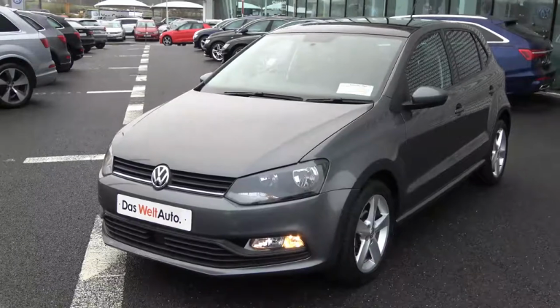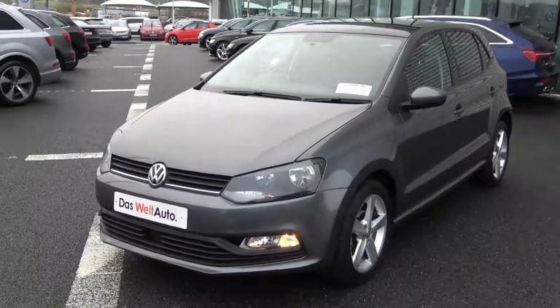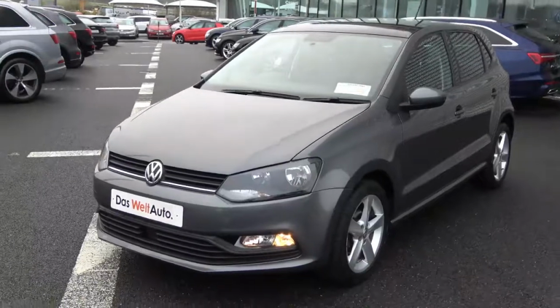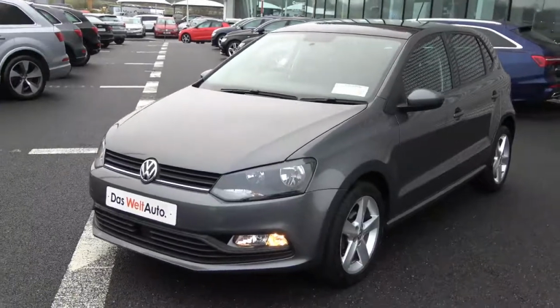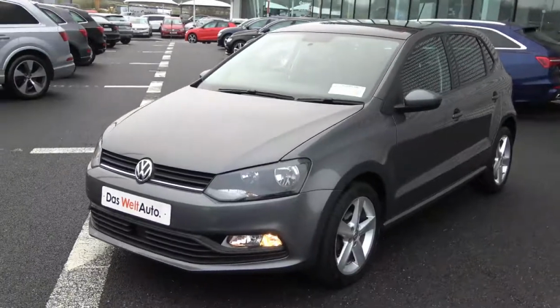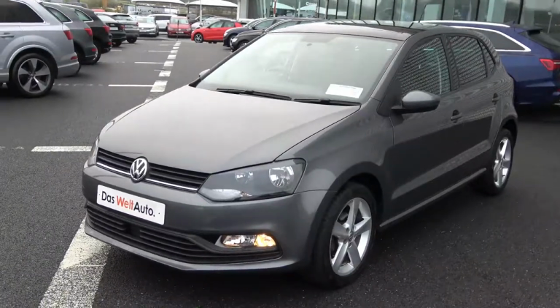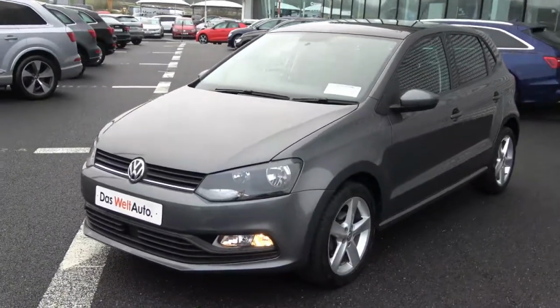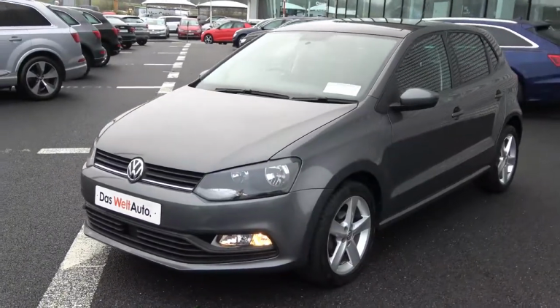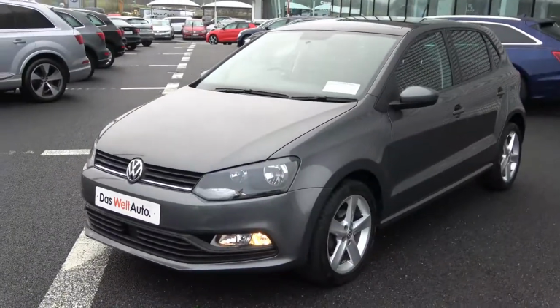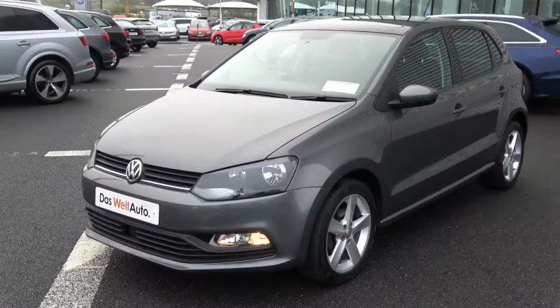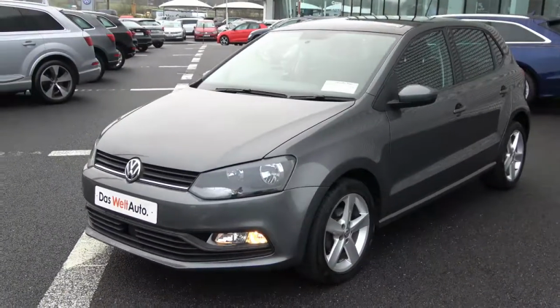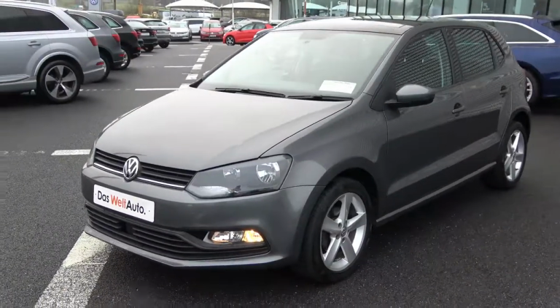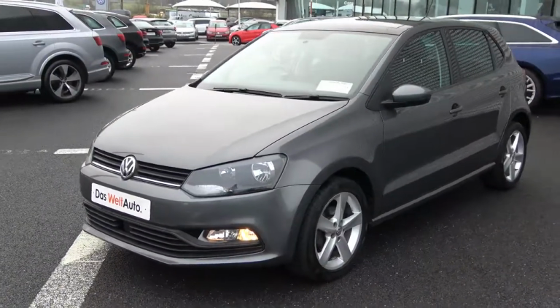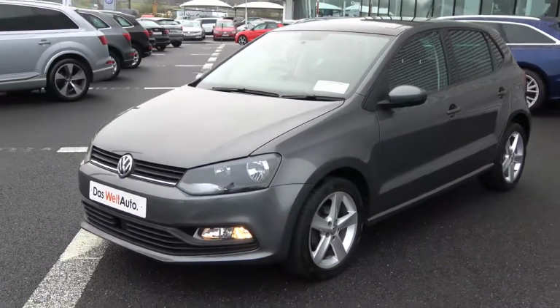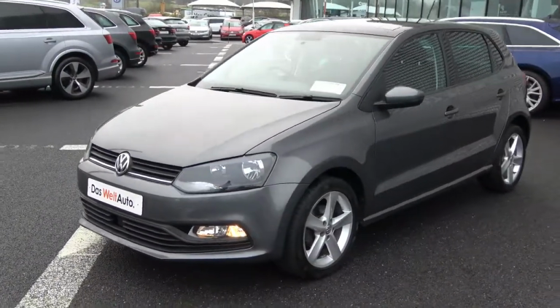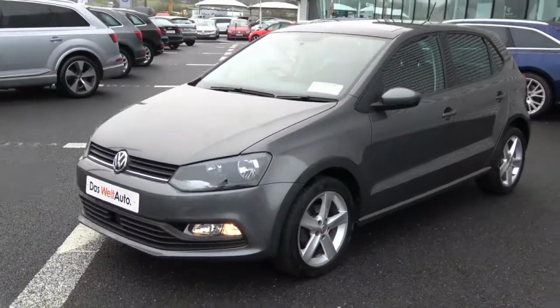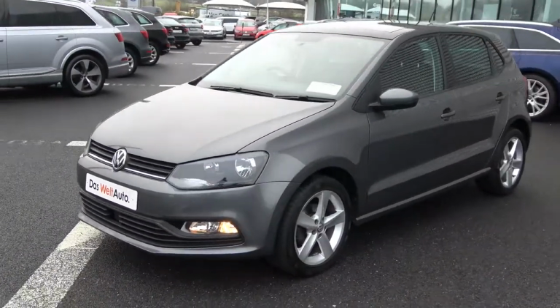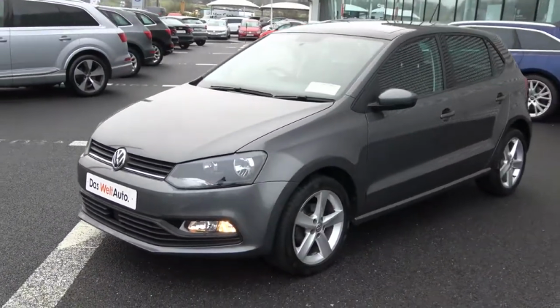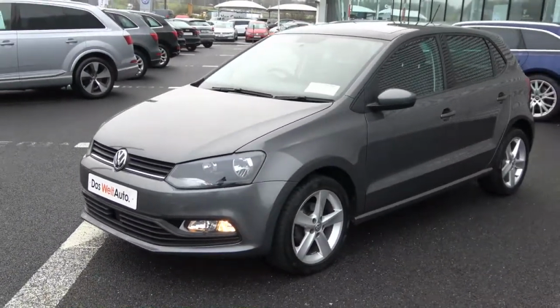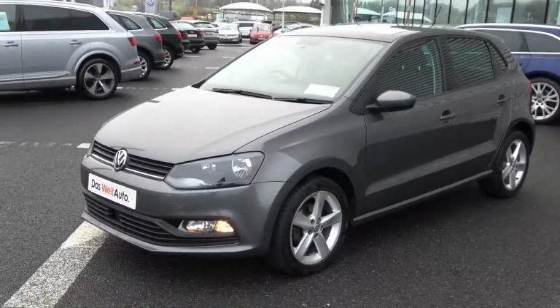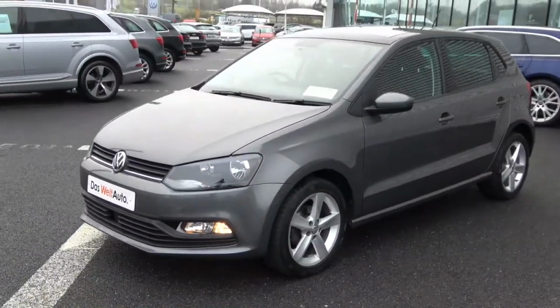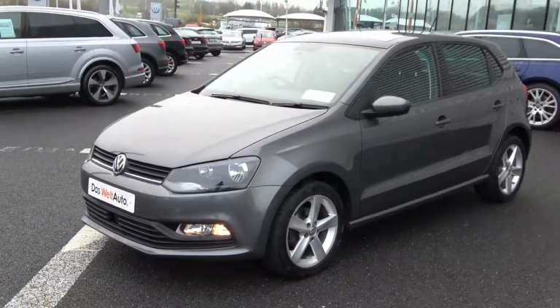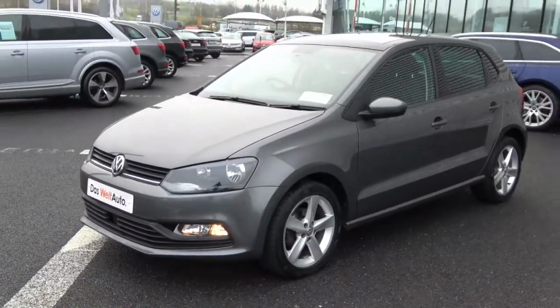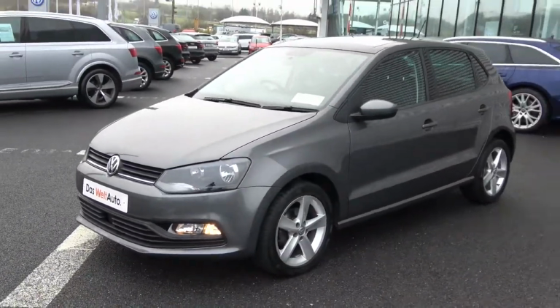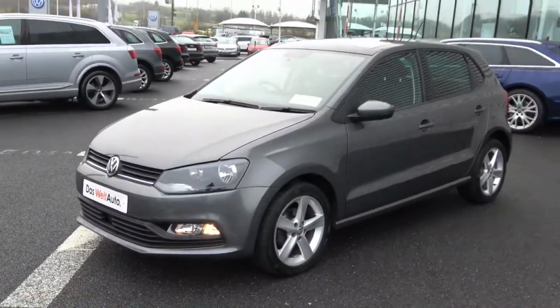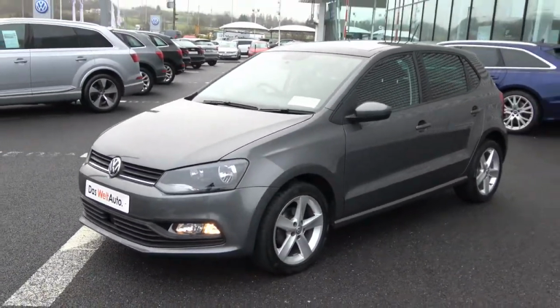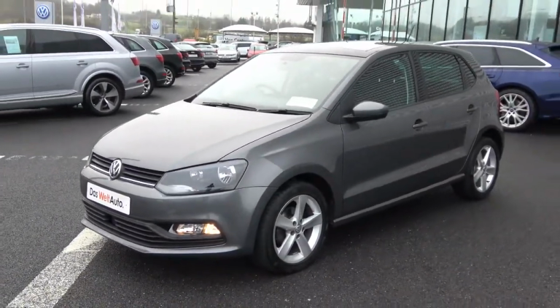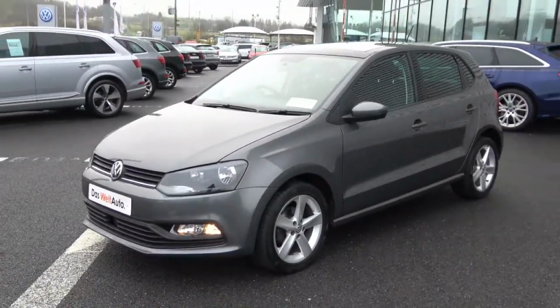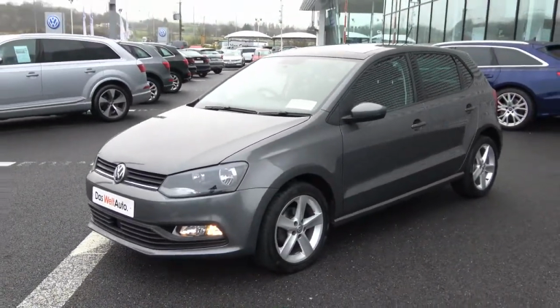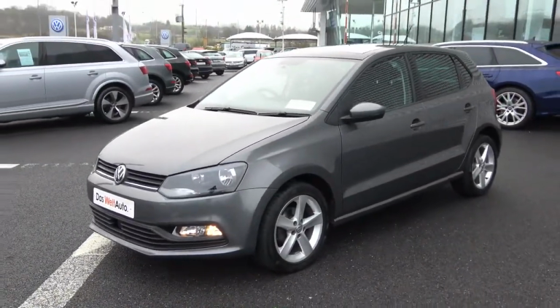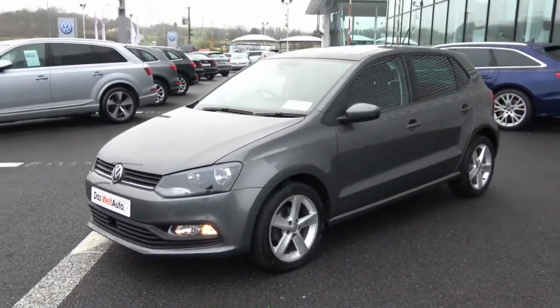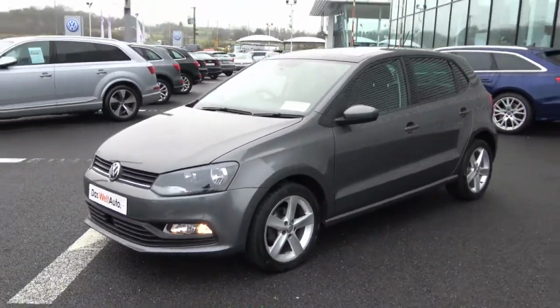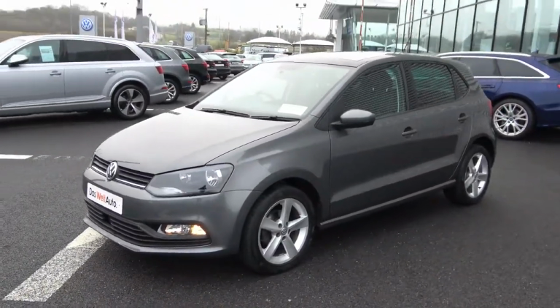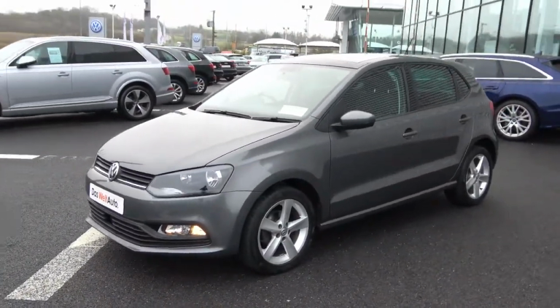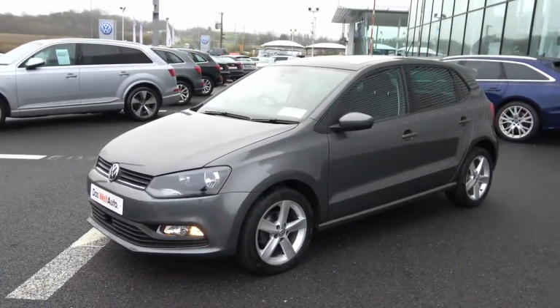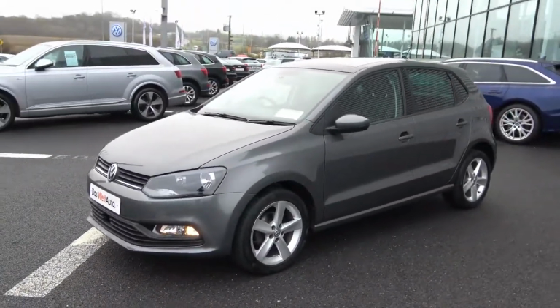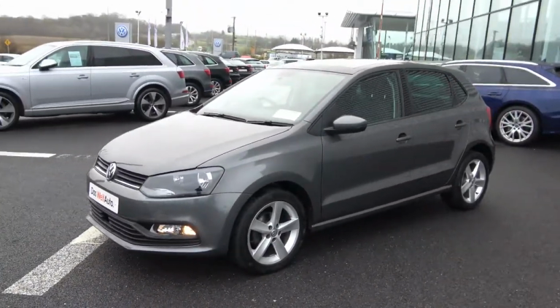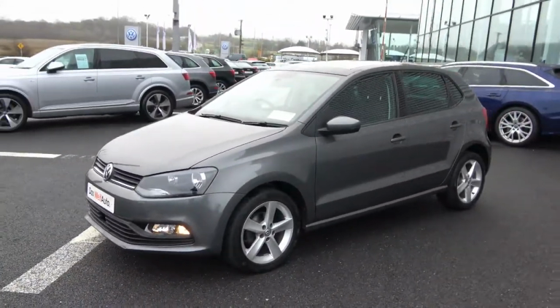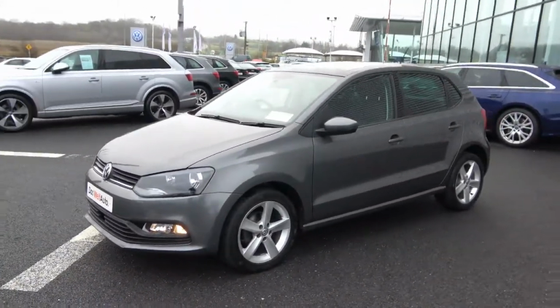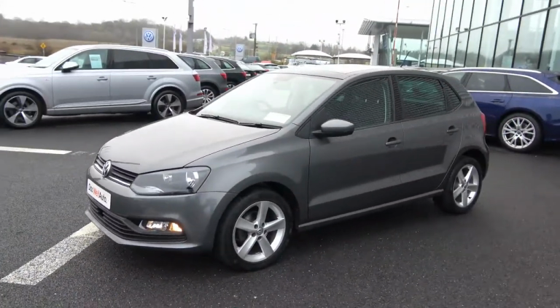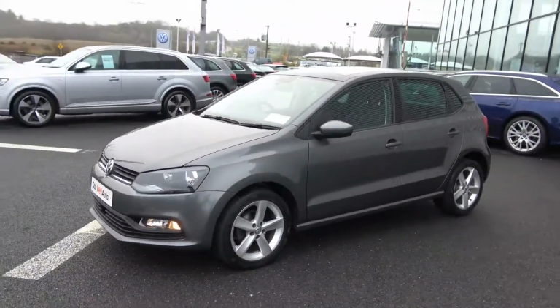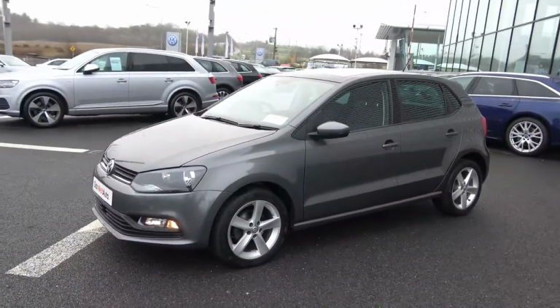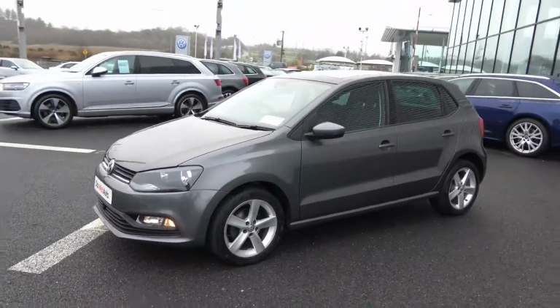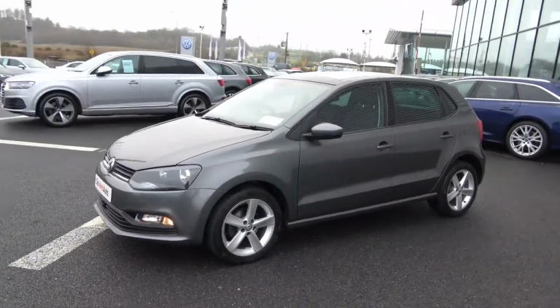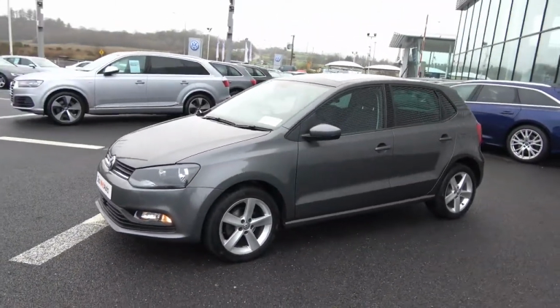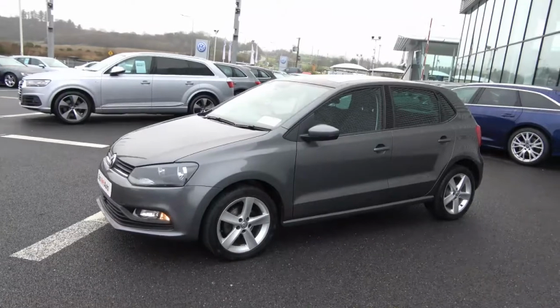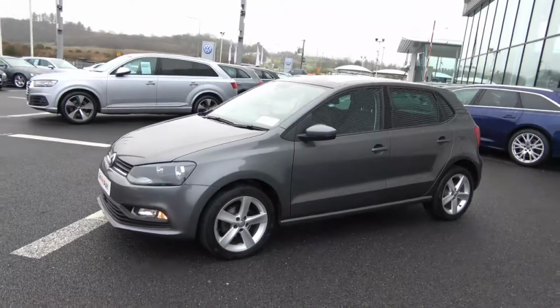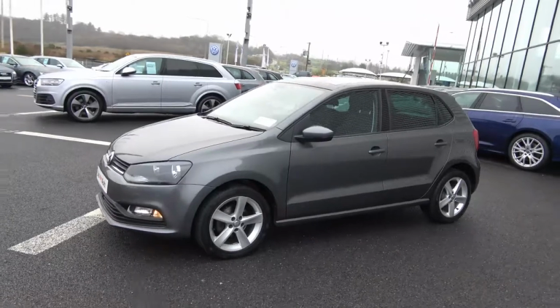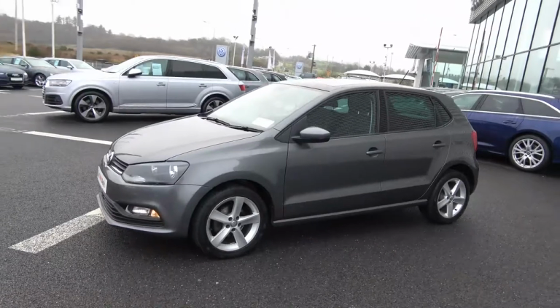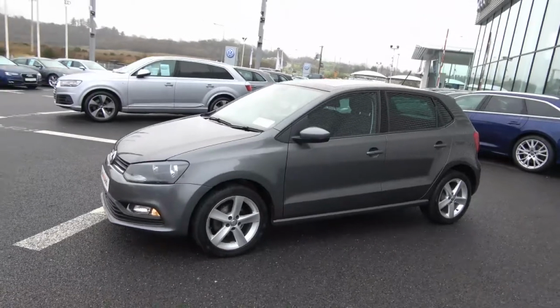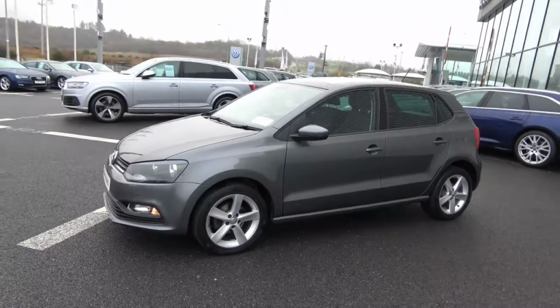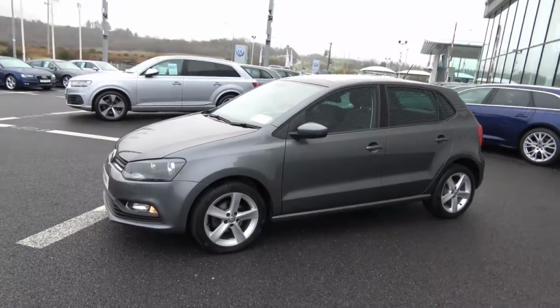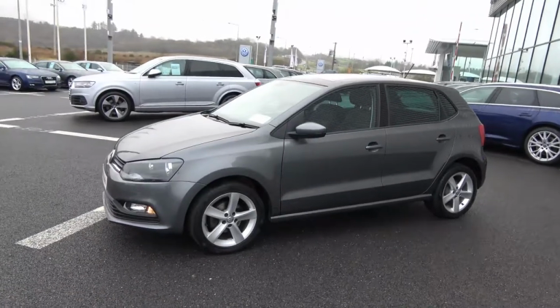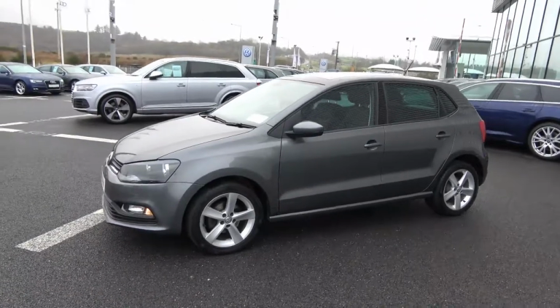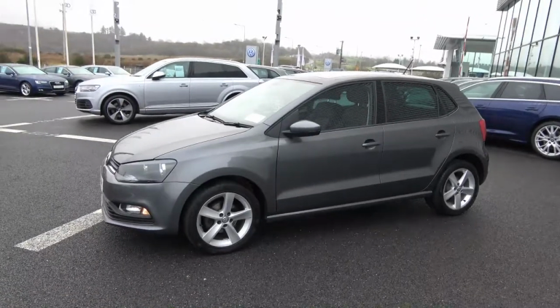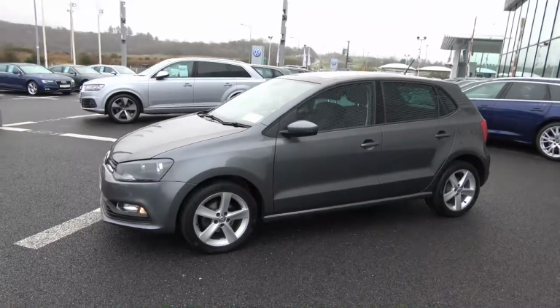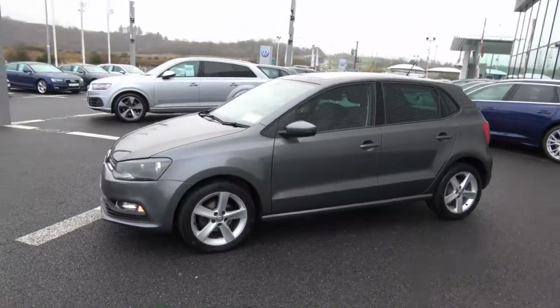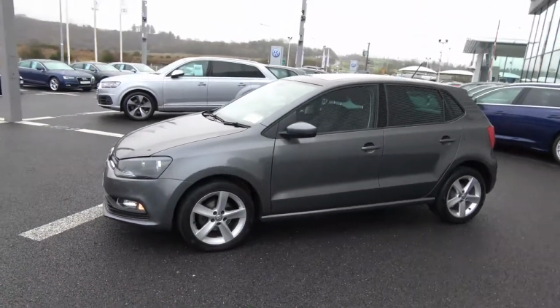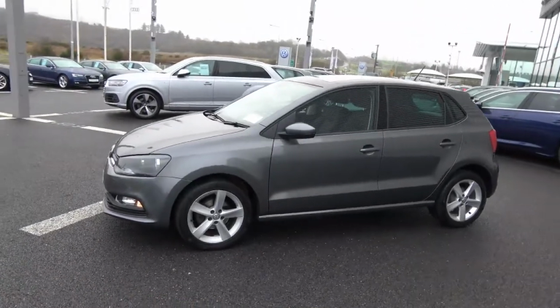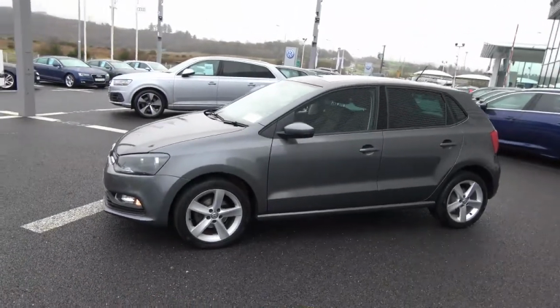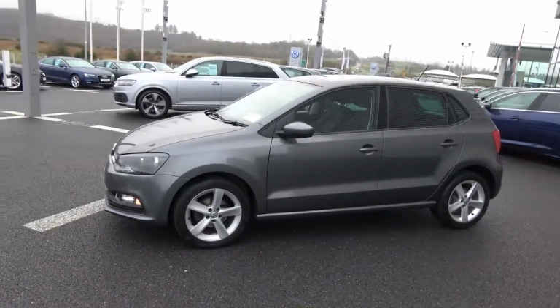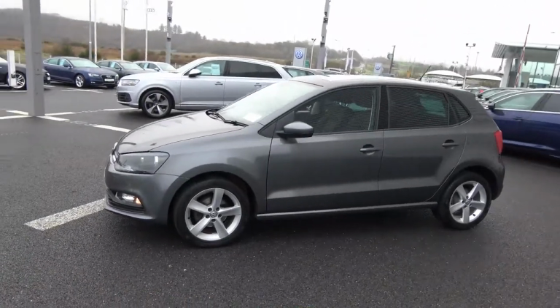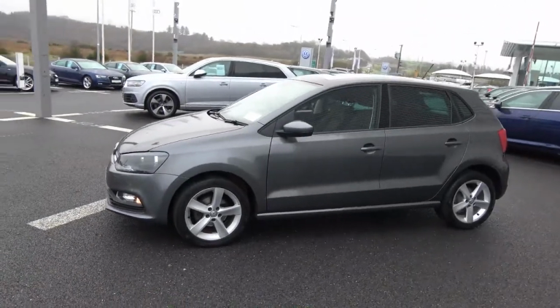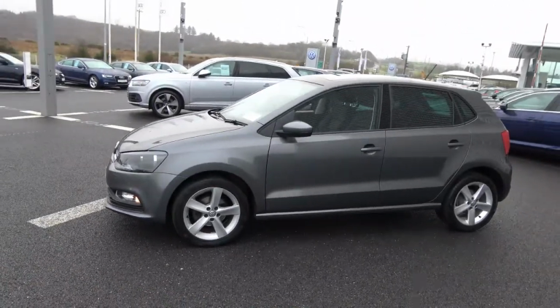The vehicle comes with a very comprehensive Dasvelt Auto warranty, simple finance options, exceptional value, and is available for immediate delivery.